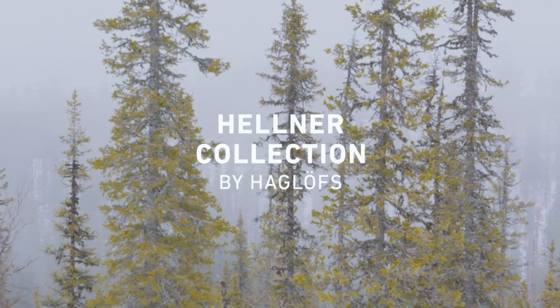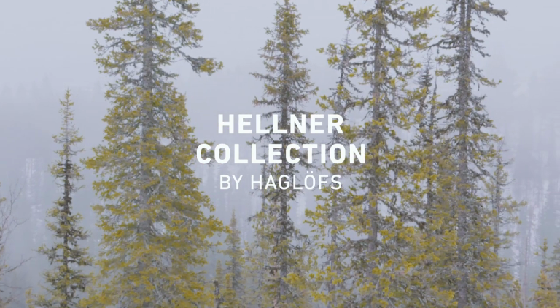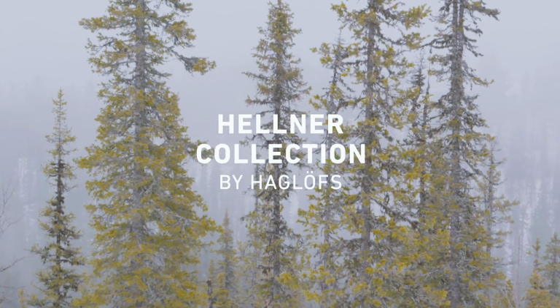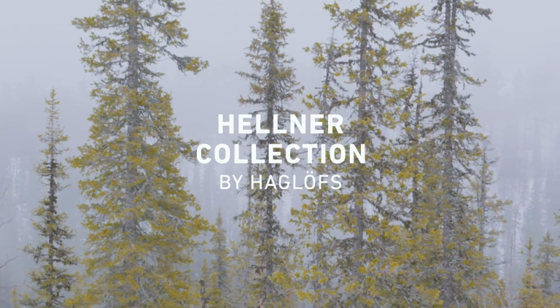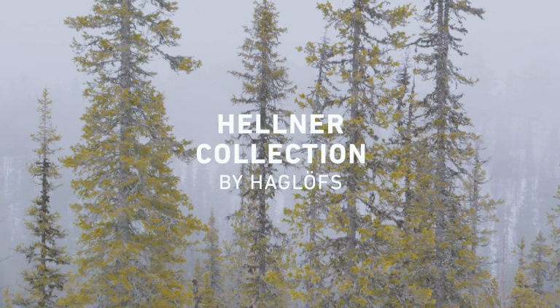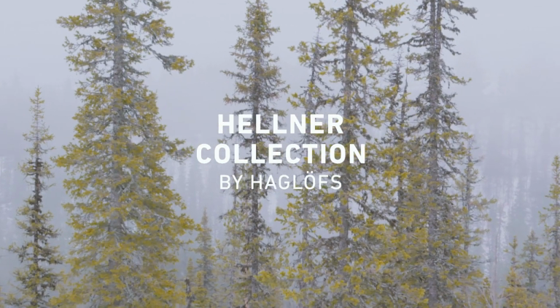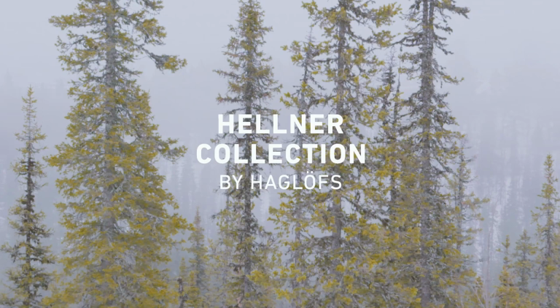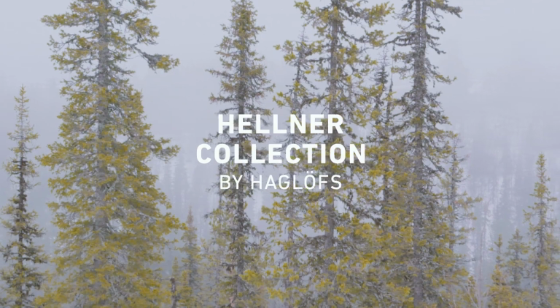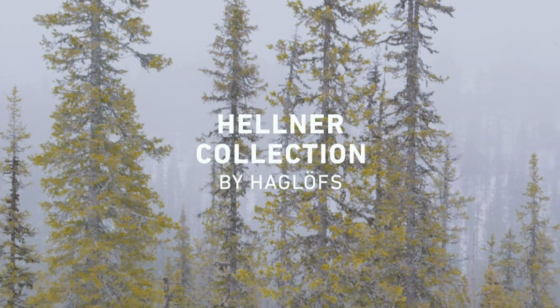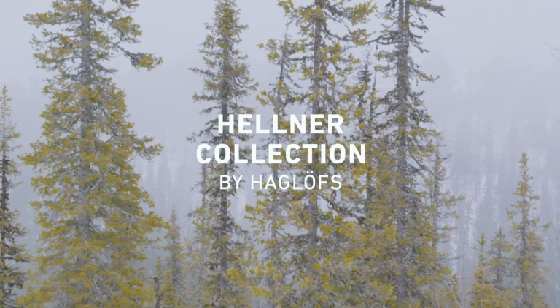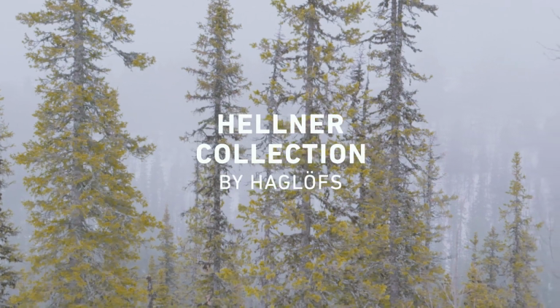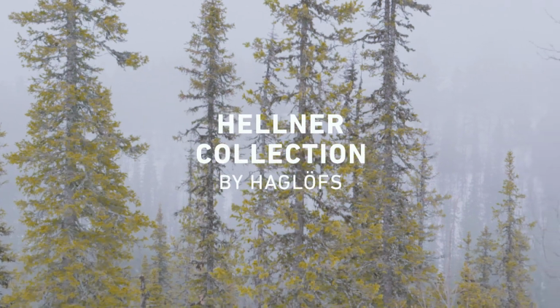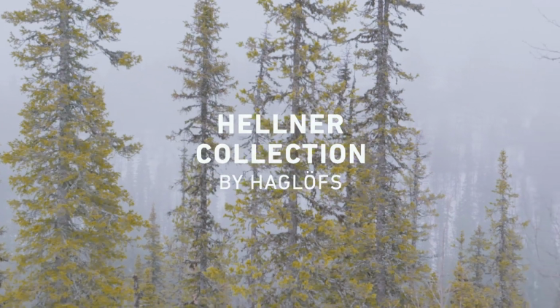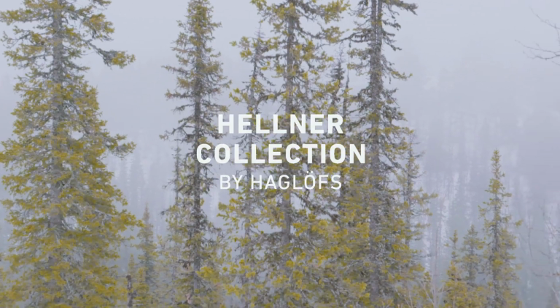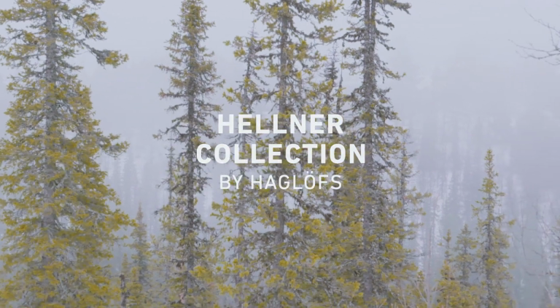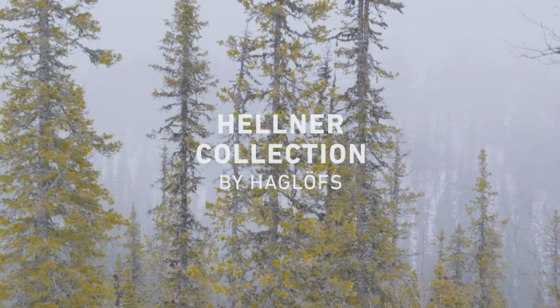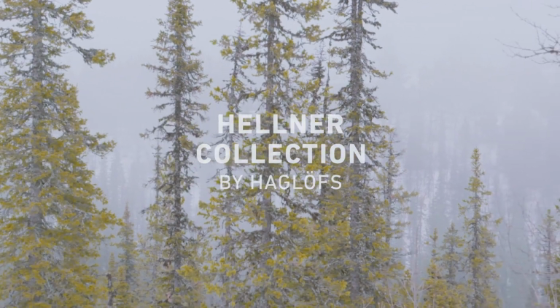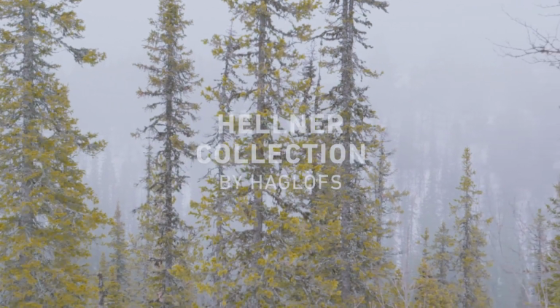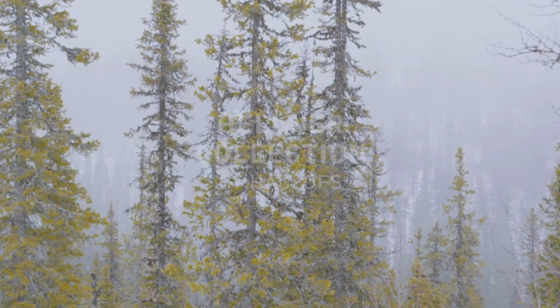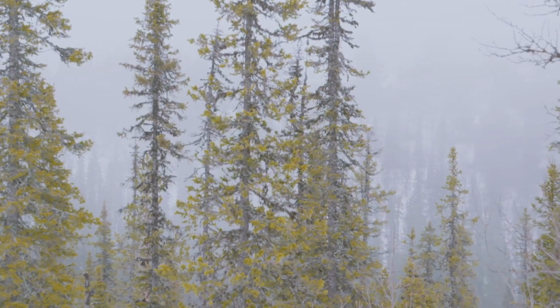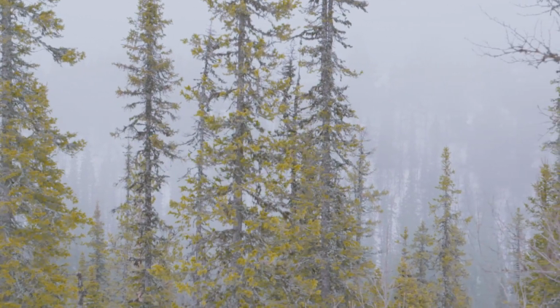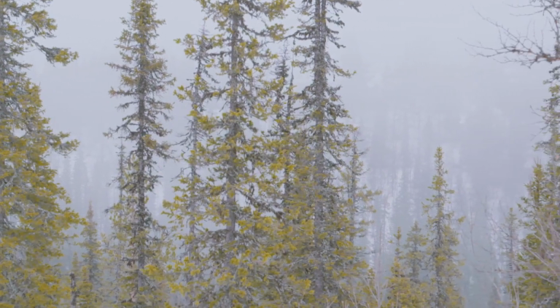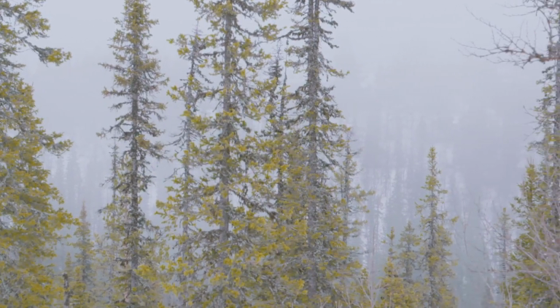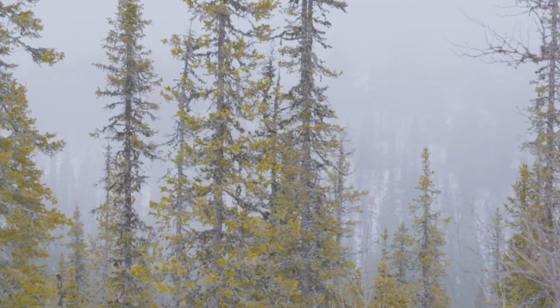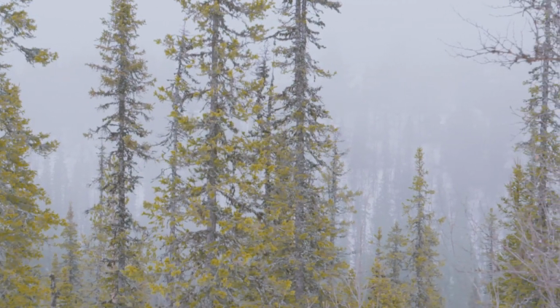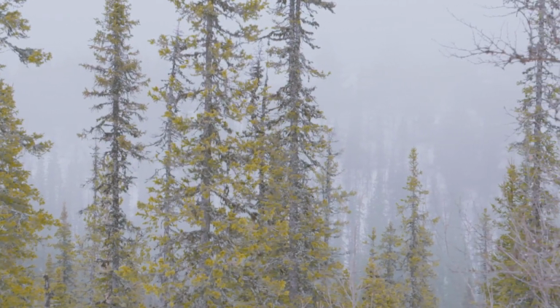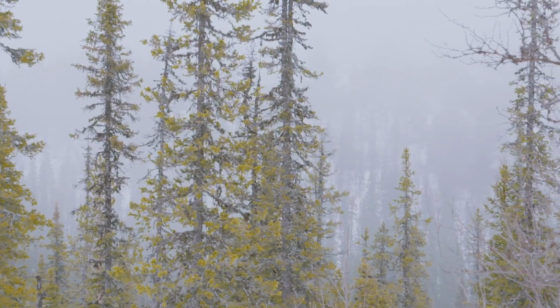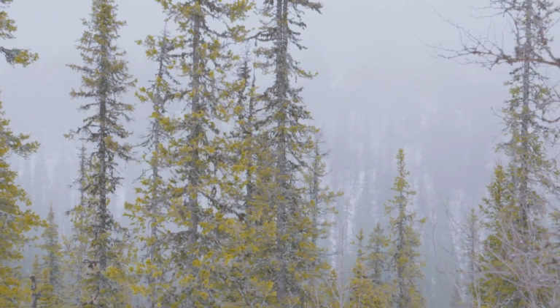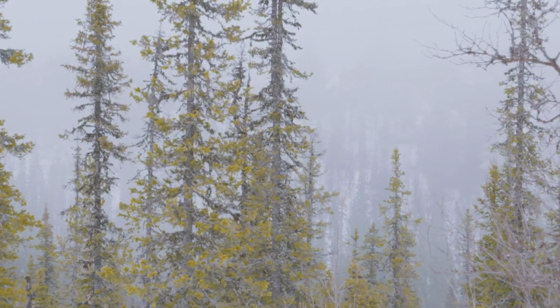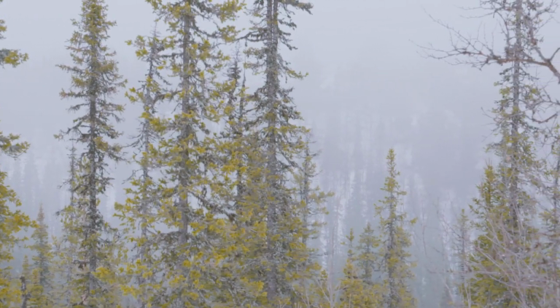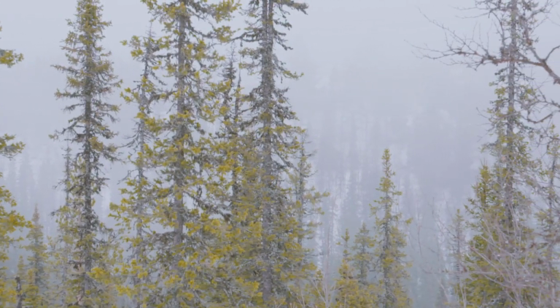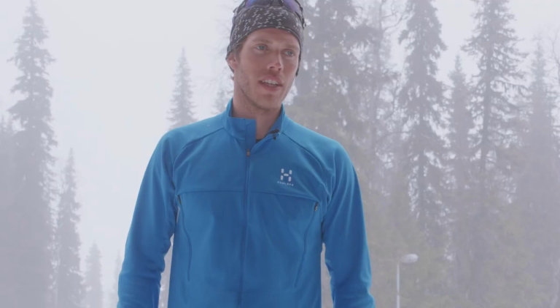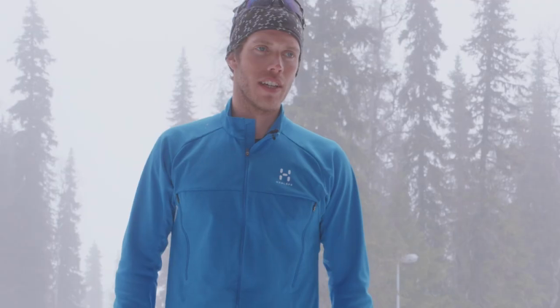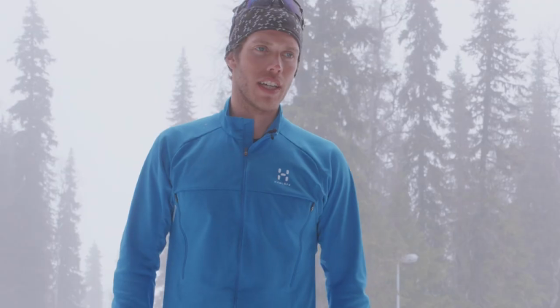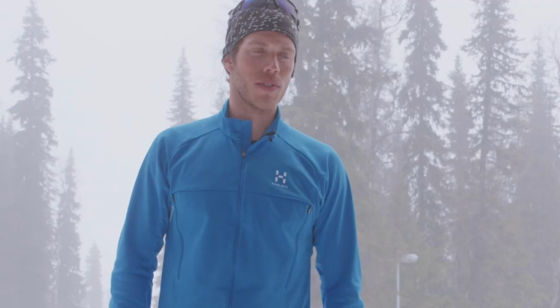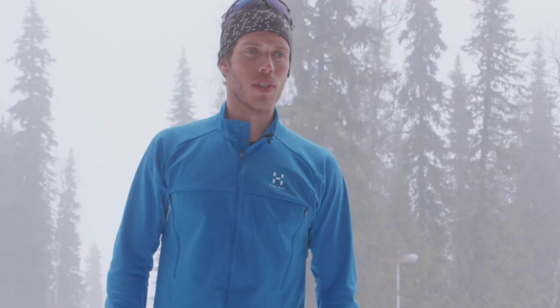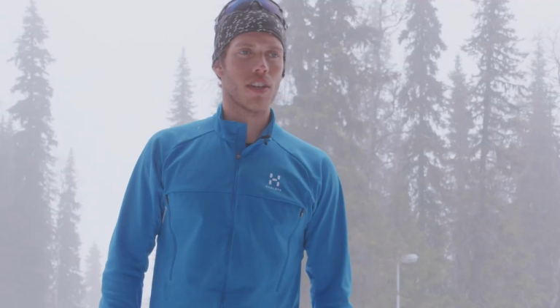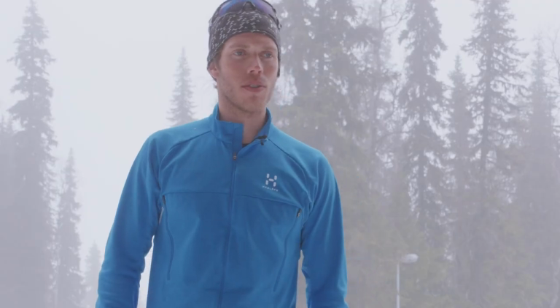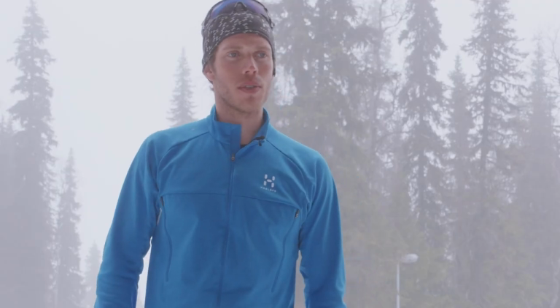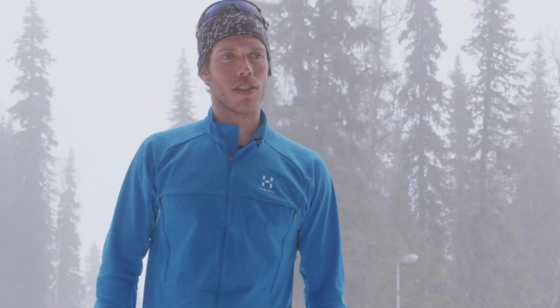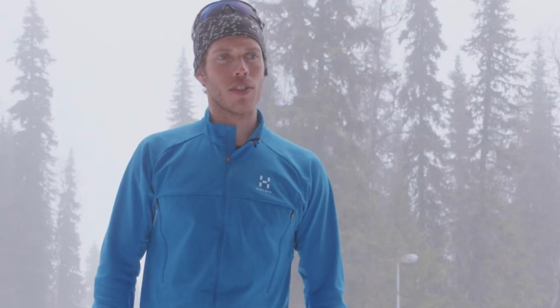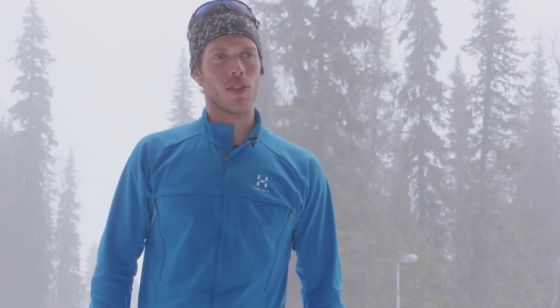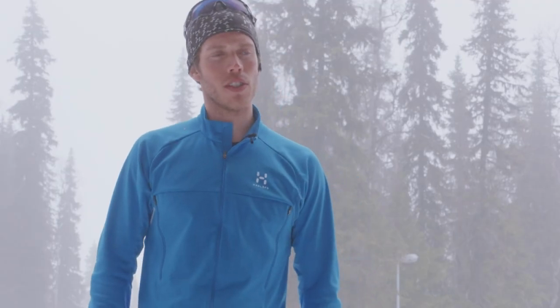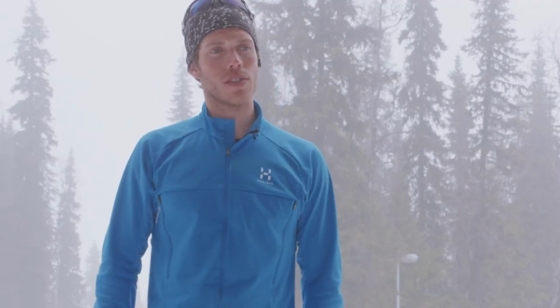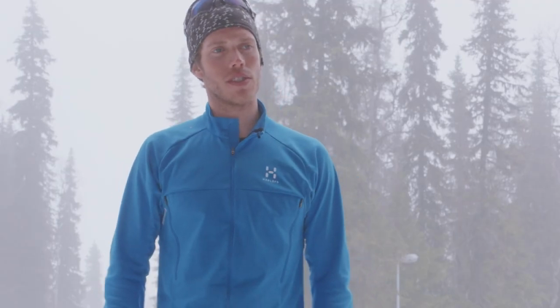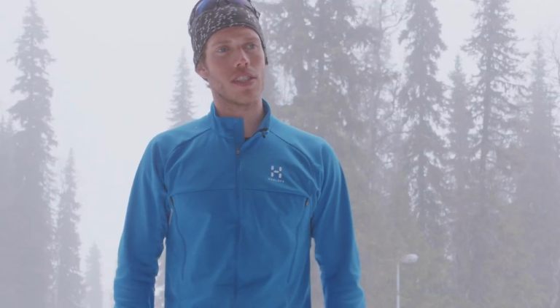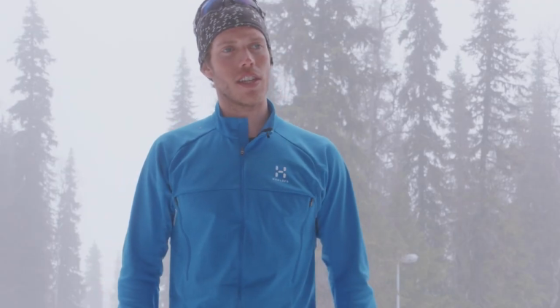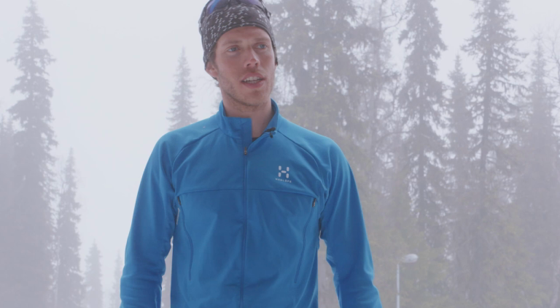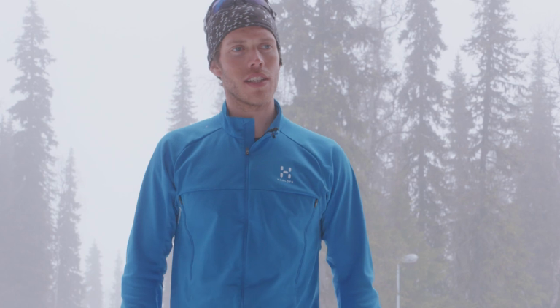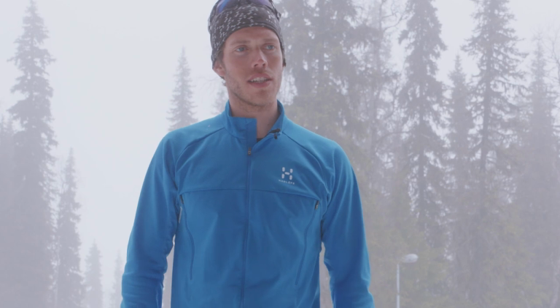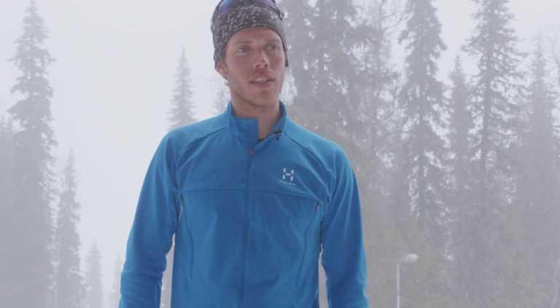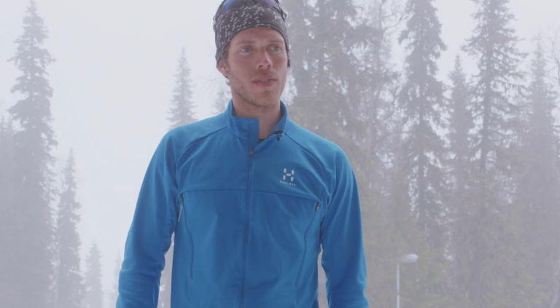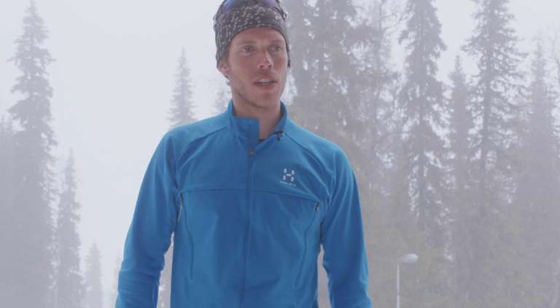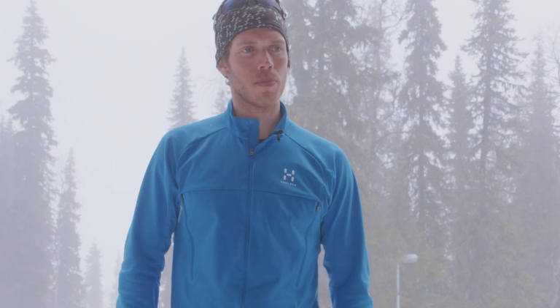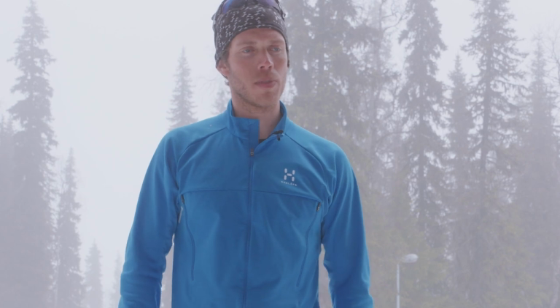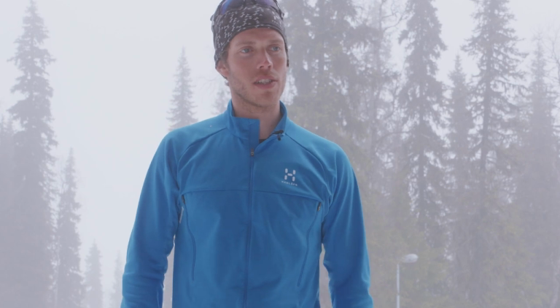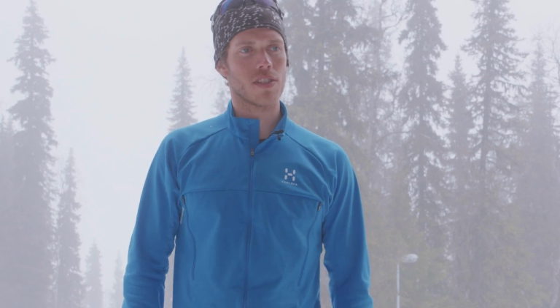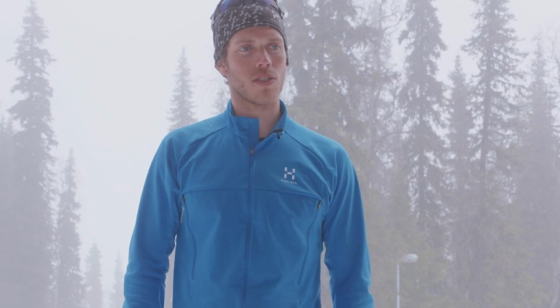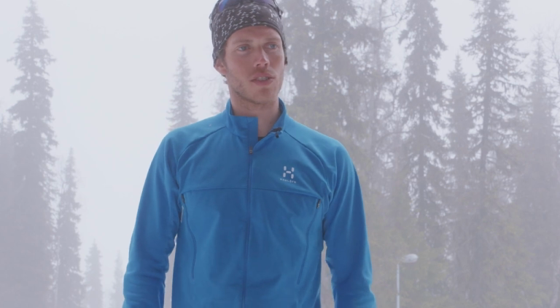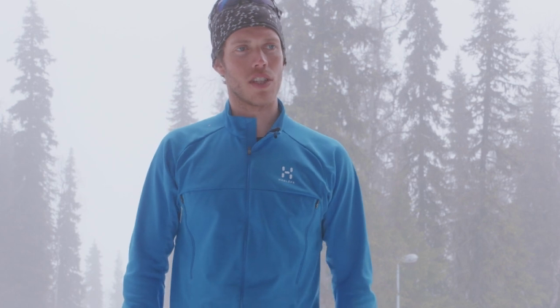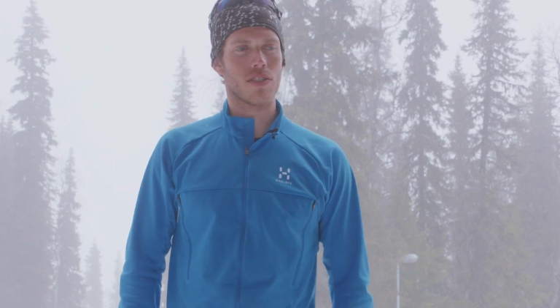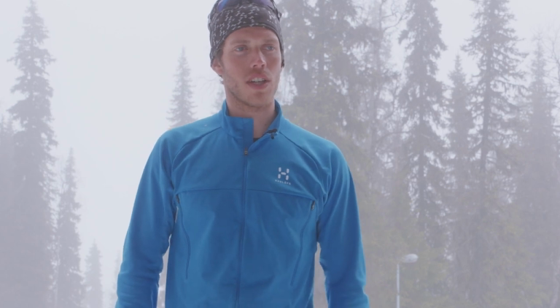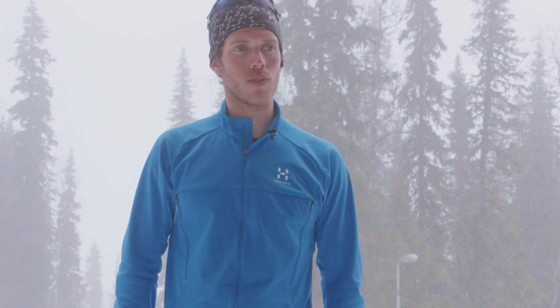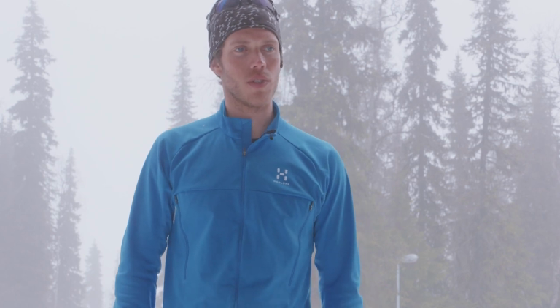My name is Markus Hellner. I'm a cross-country skier from Sweden. I have together with Hoglose designed and developed this cross-country outfit.